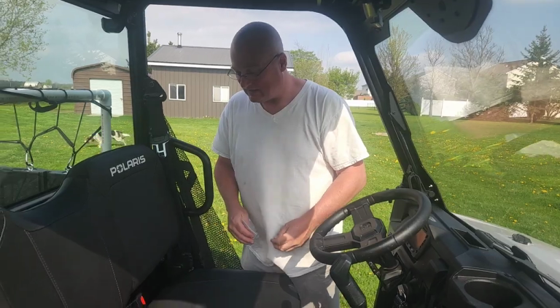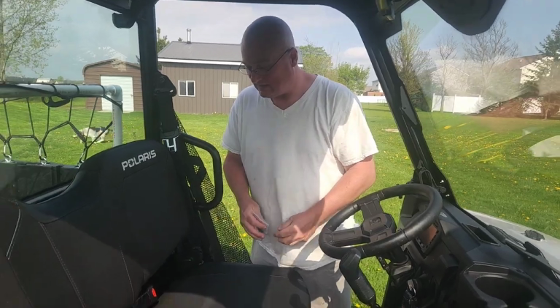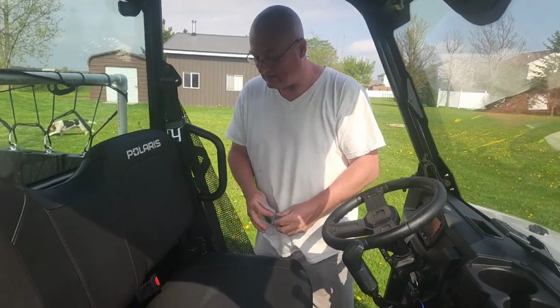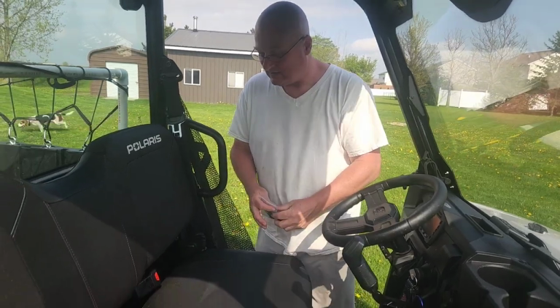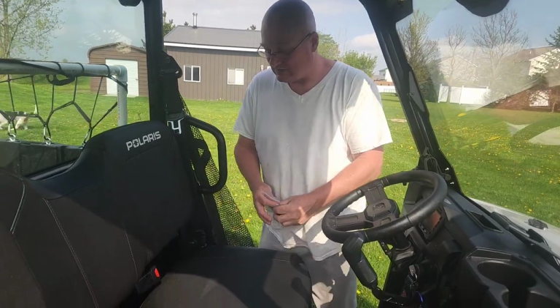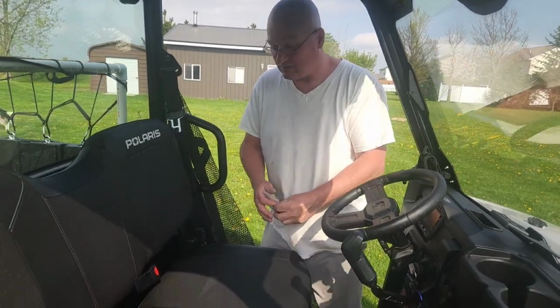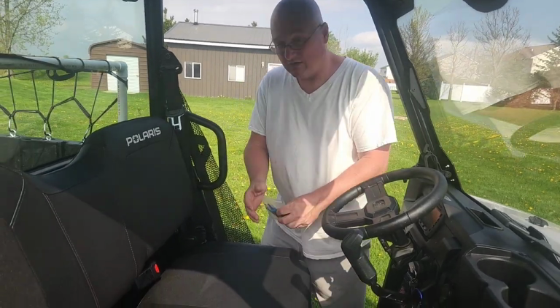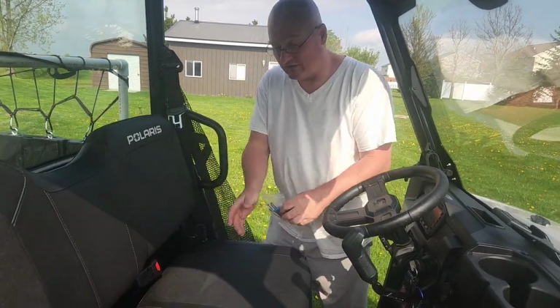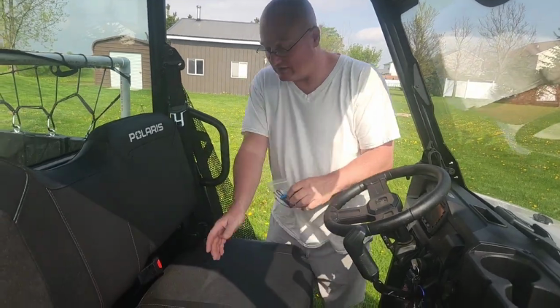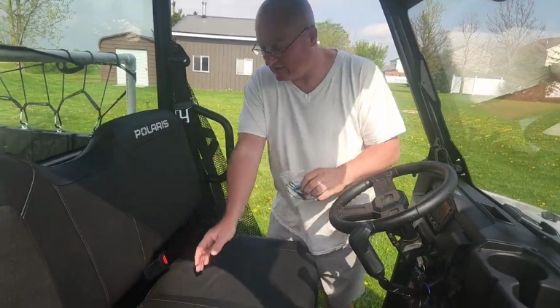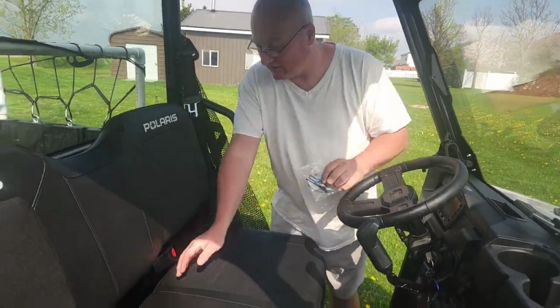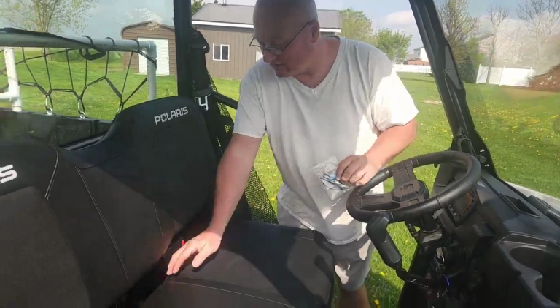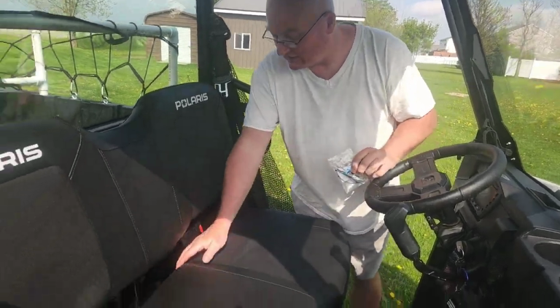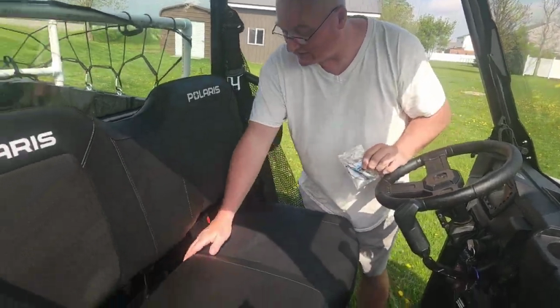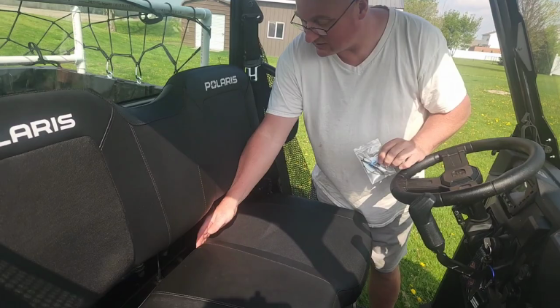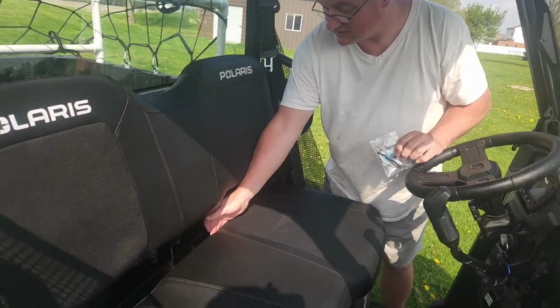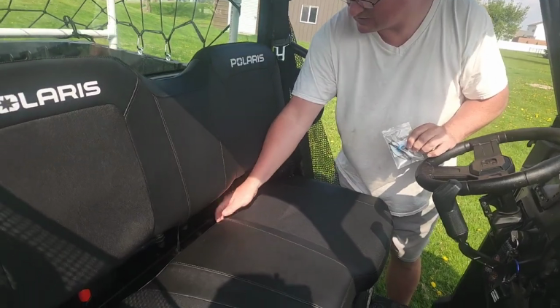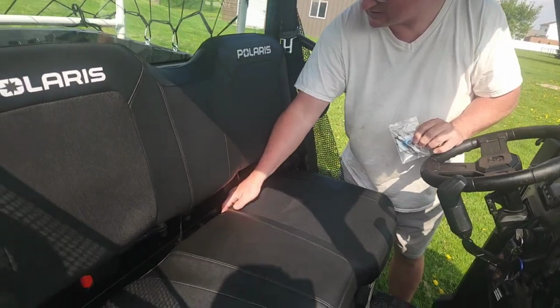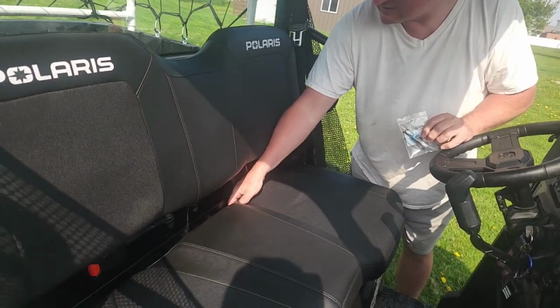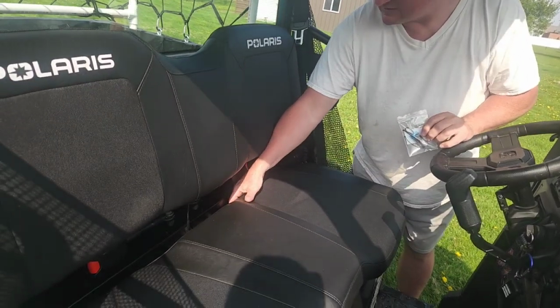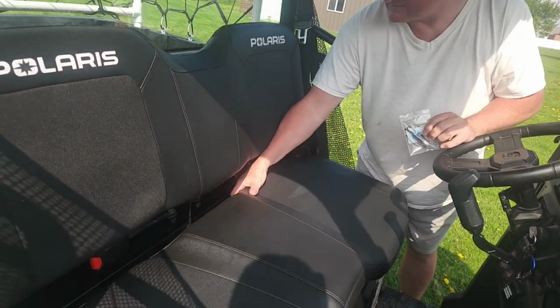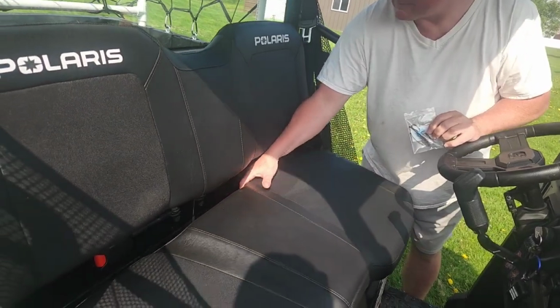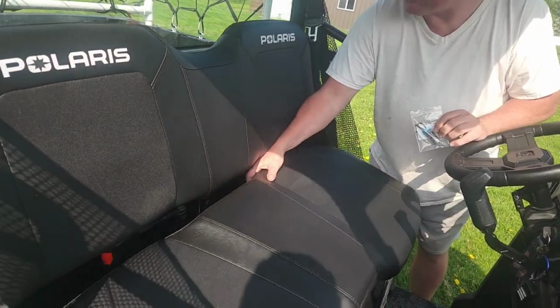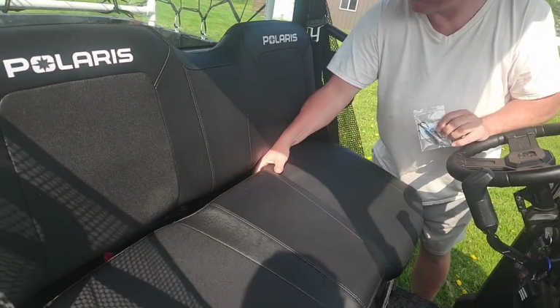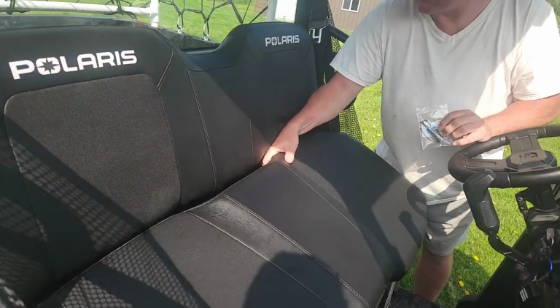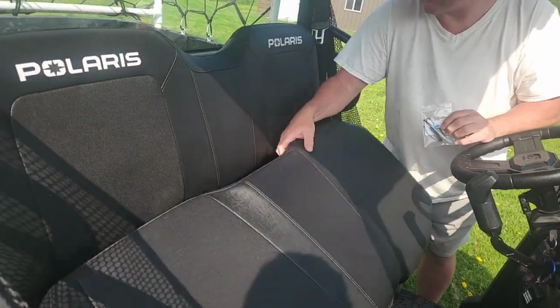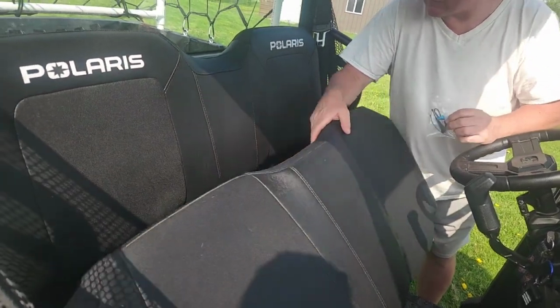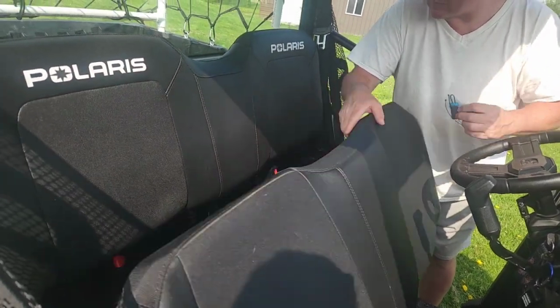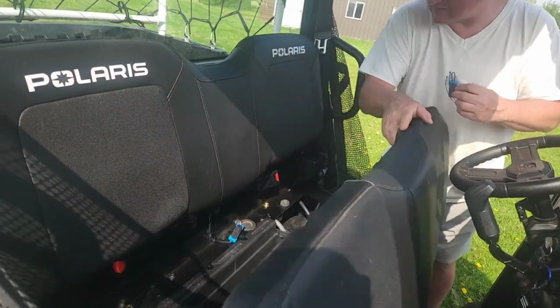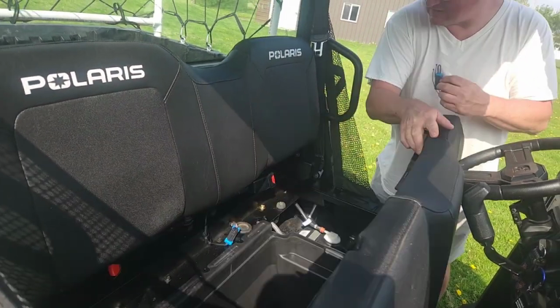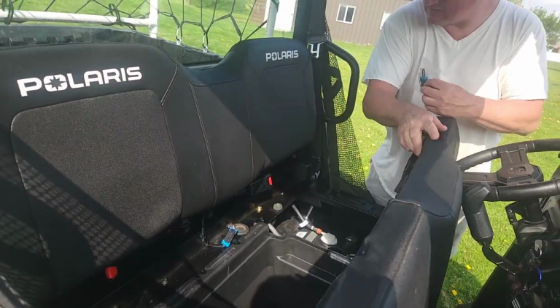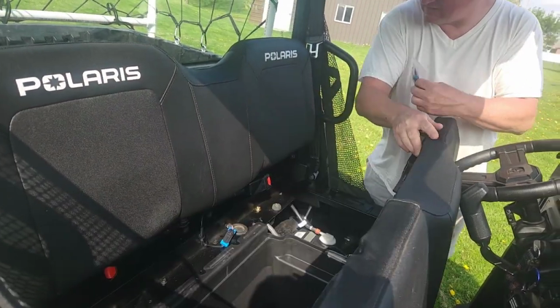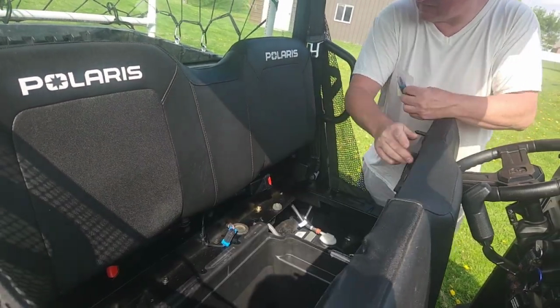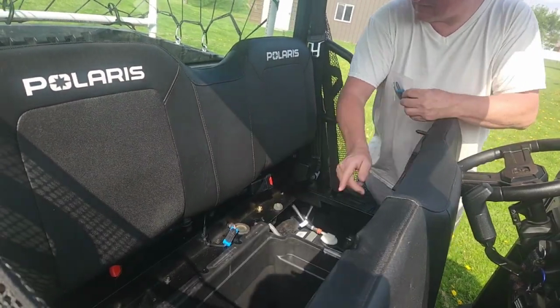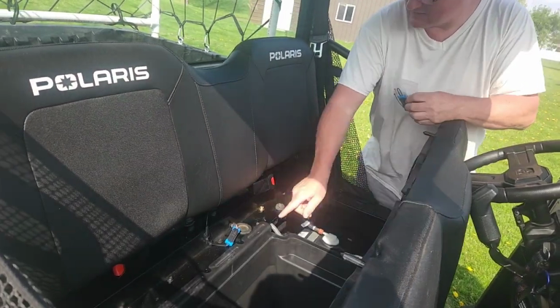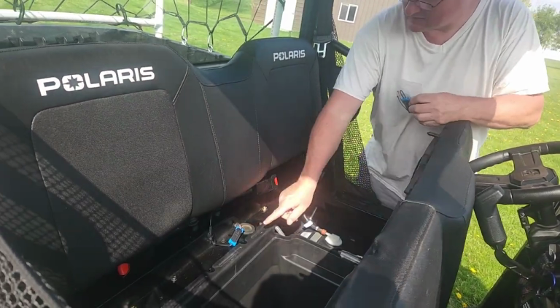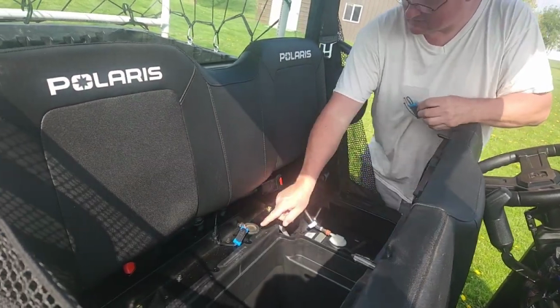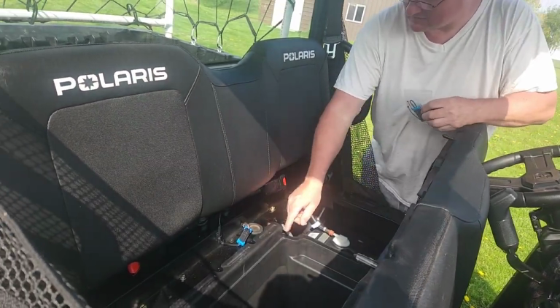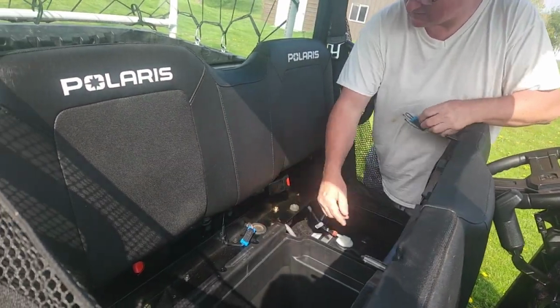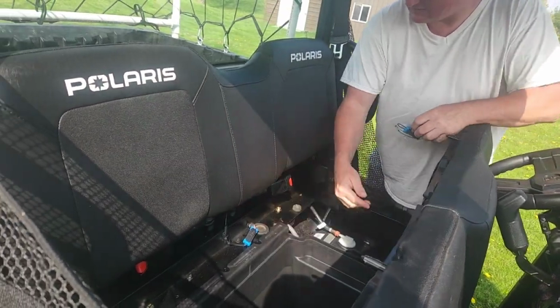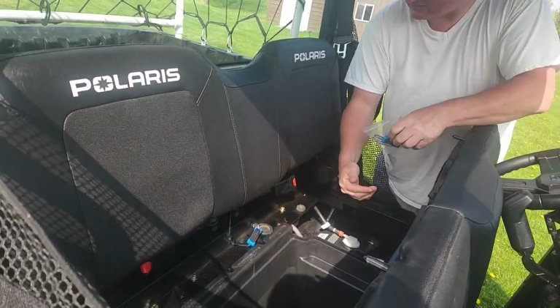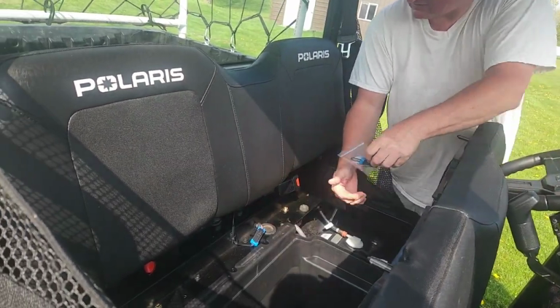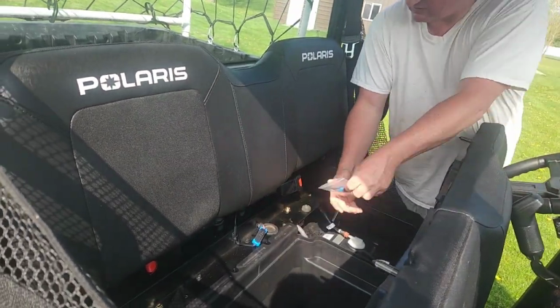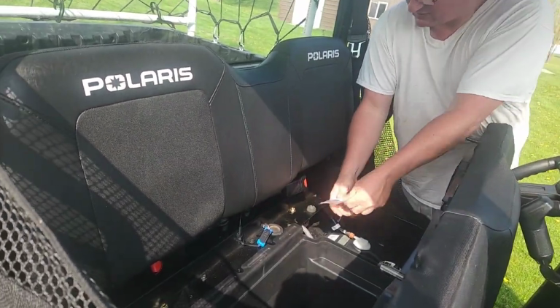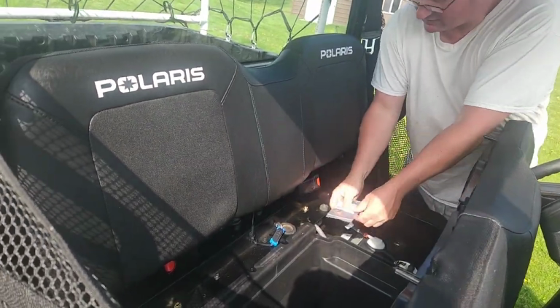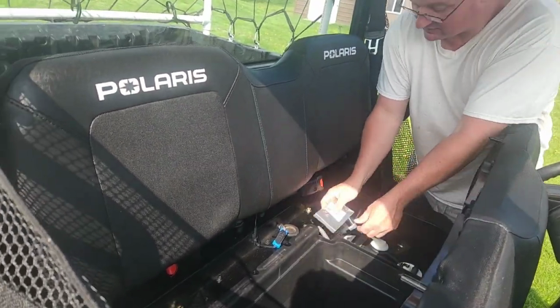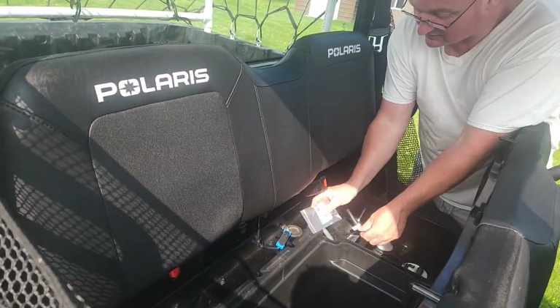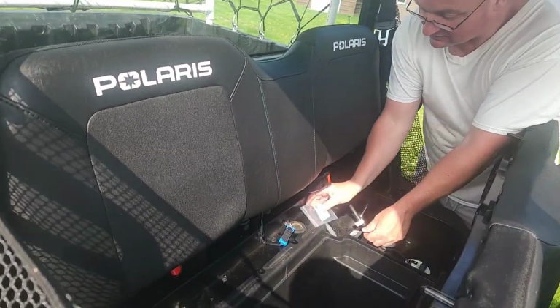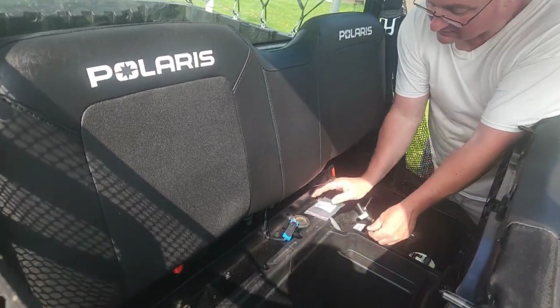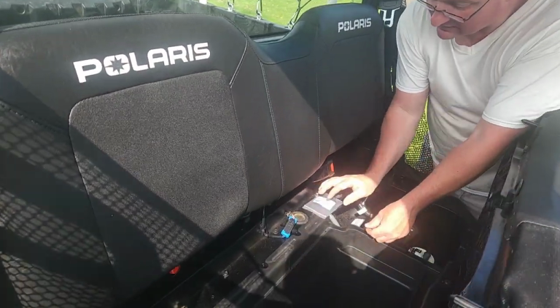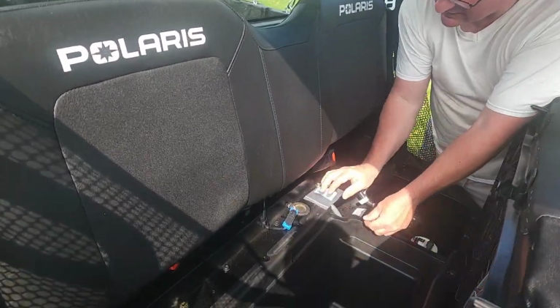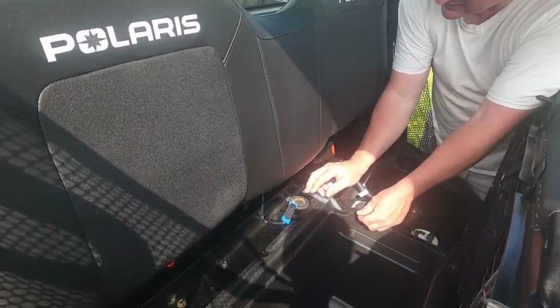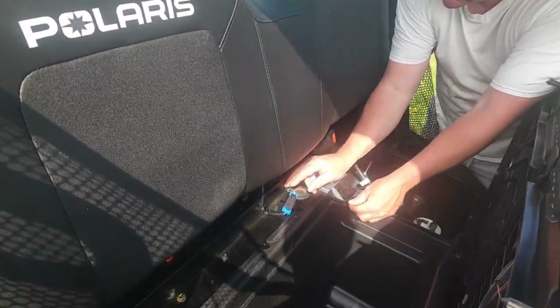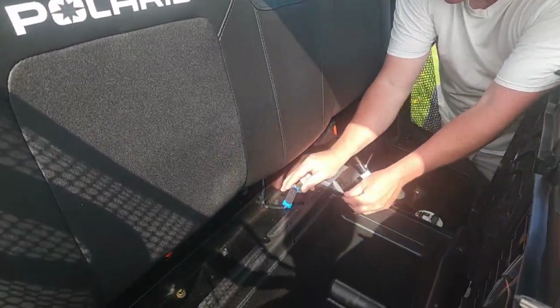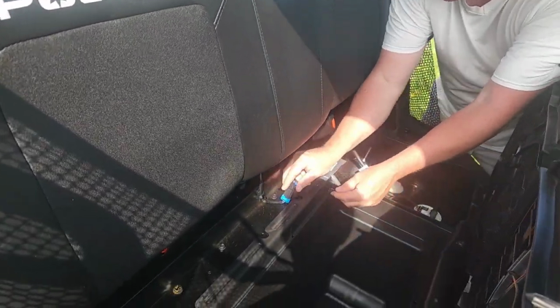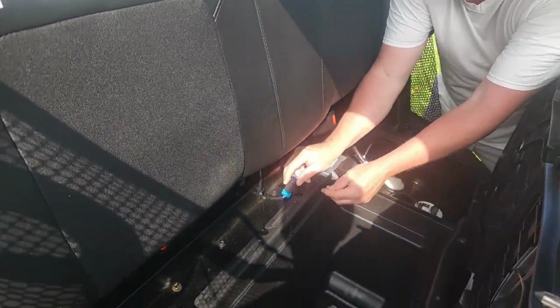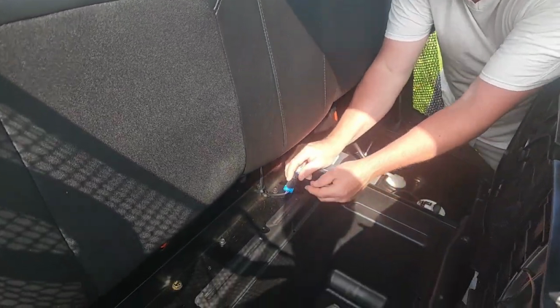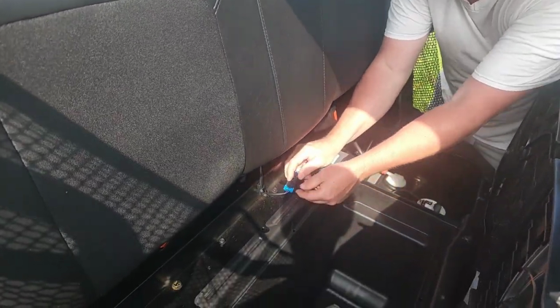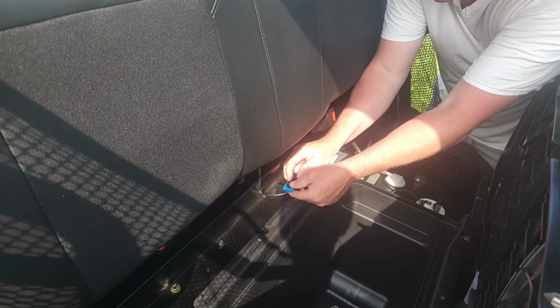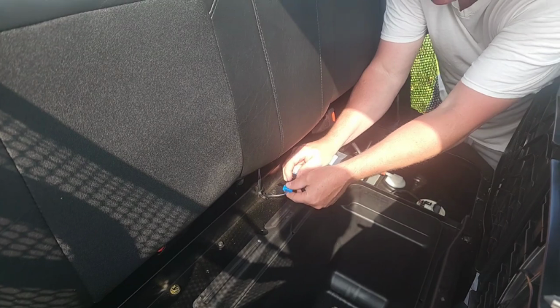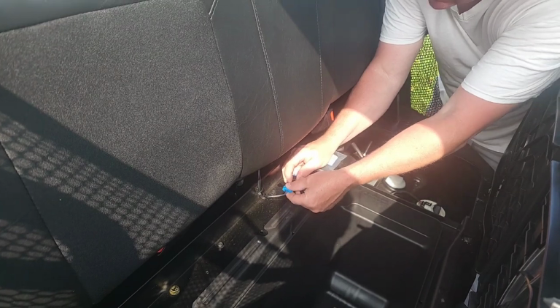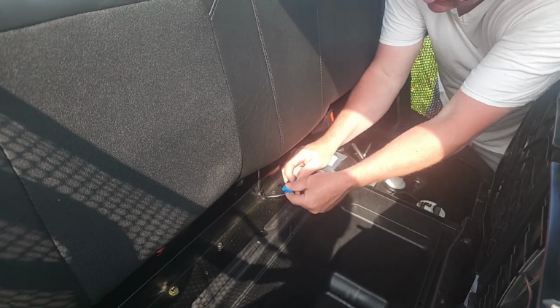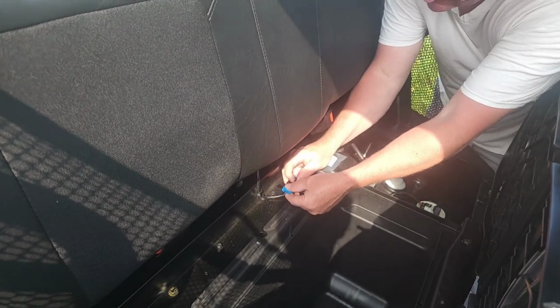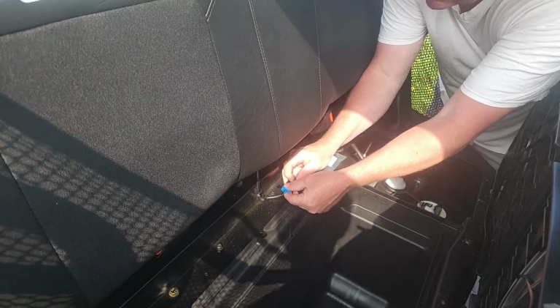So under your seat is the sensor. You unplug it.